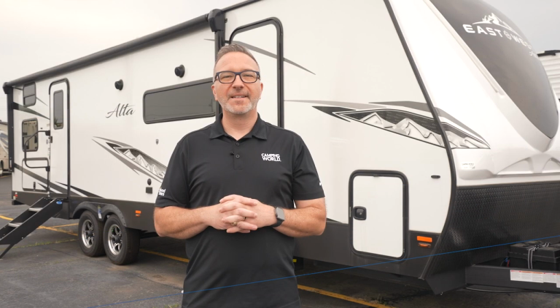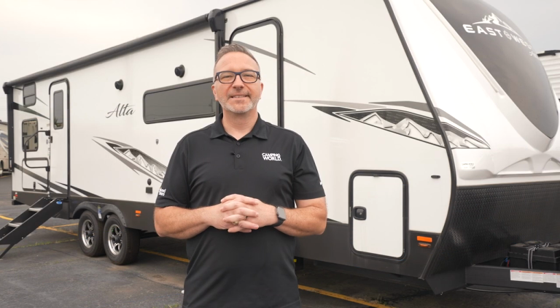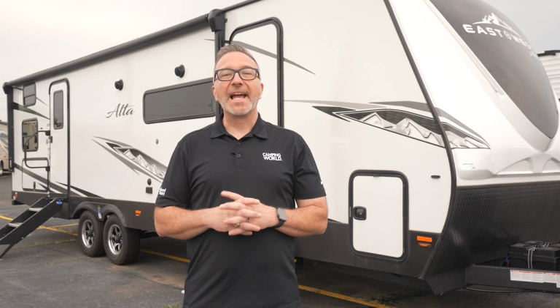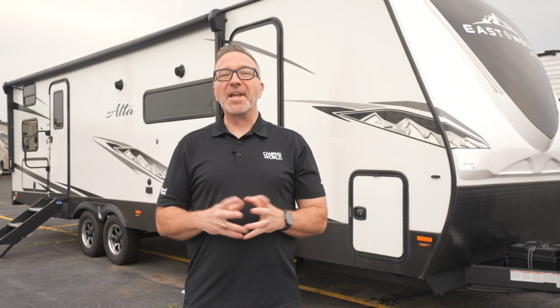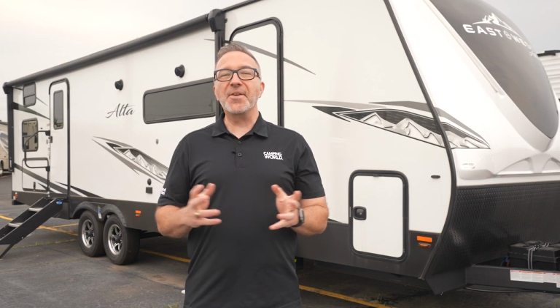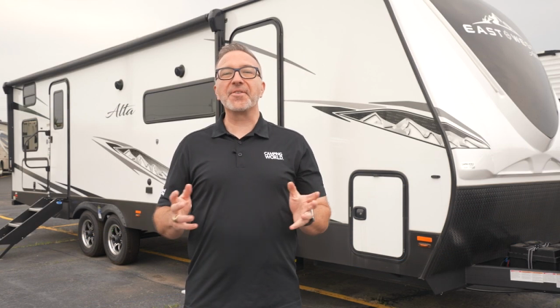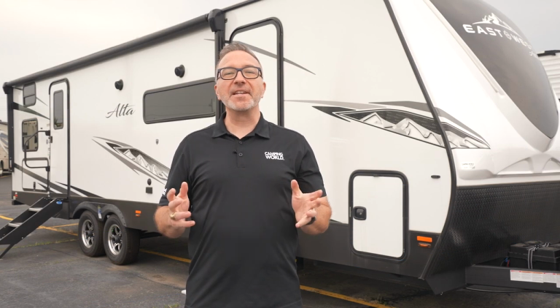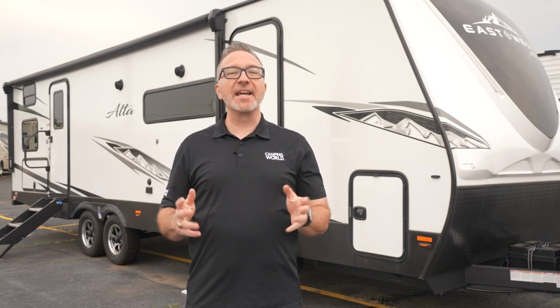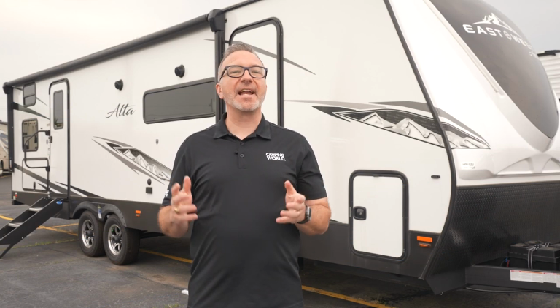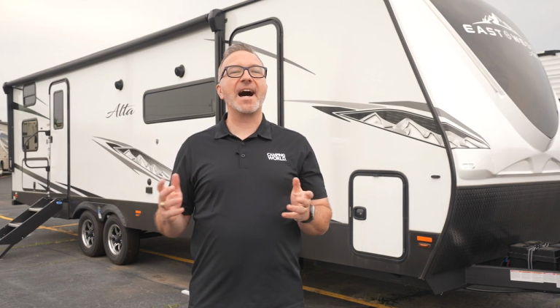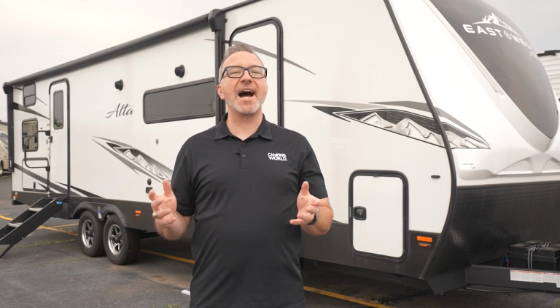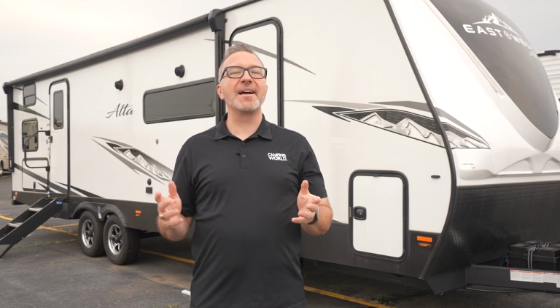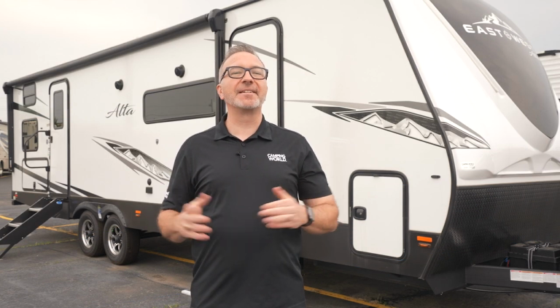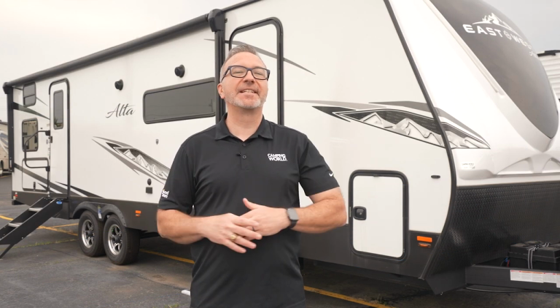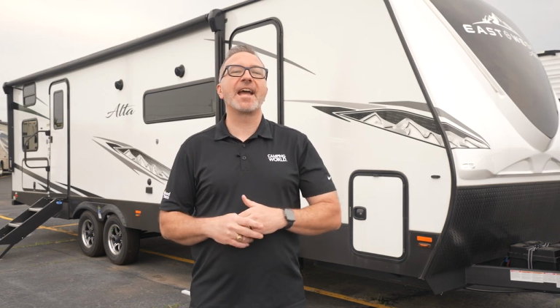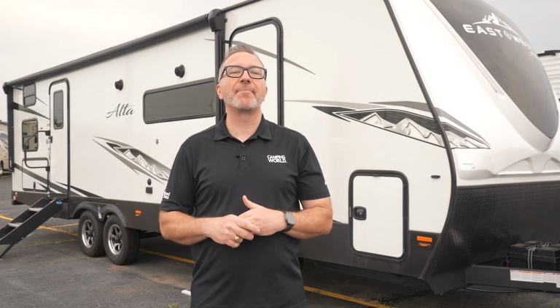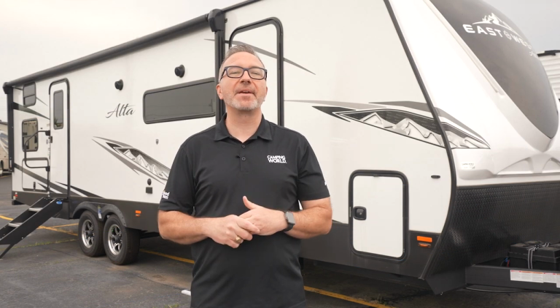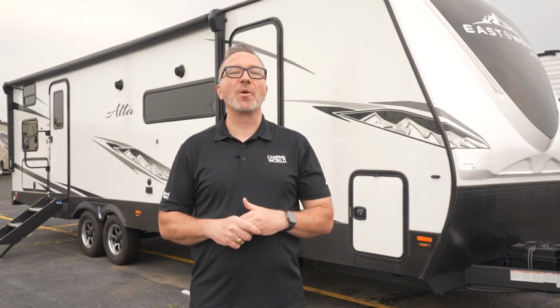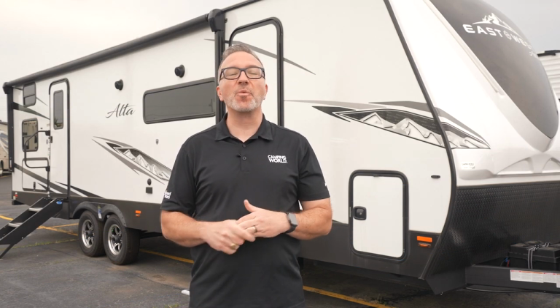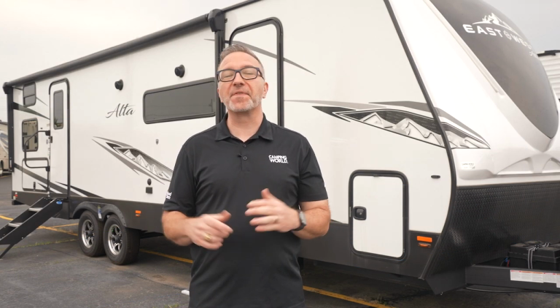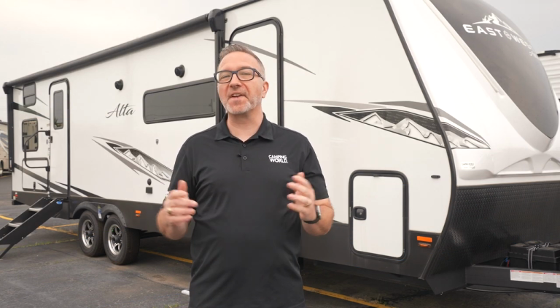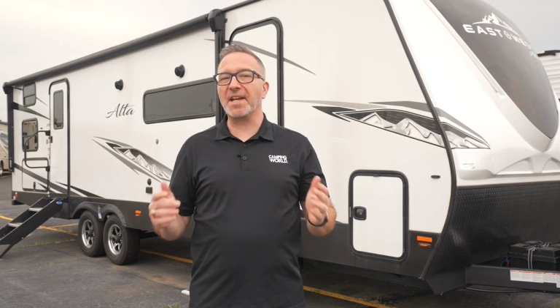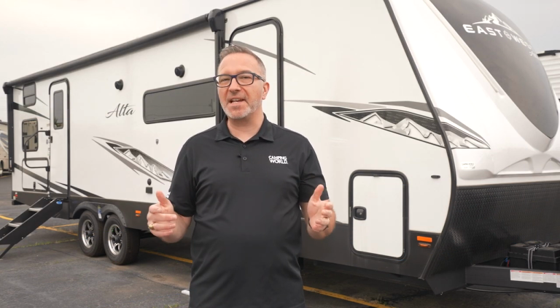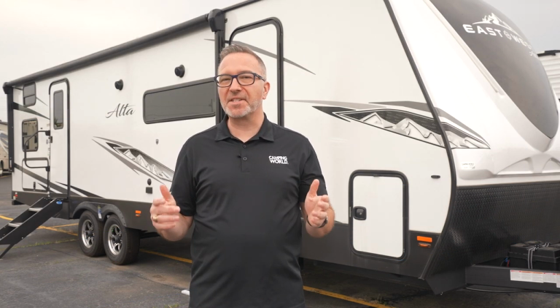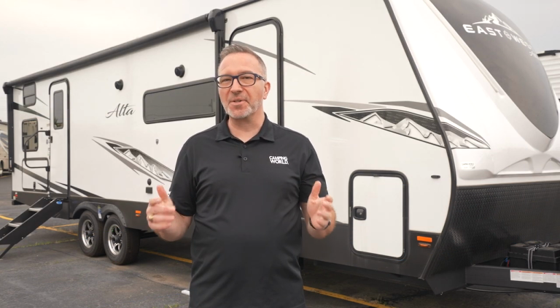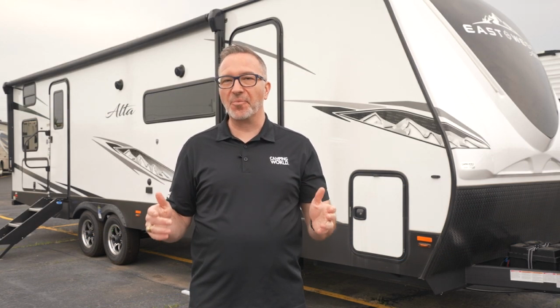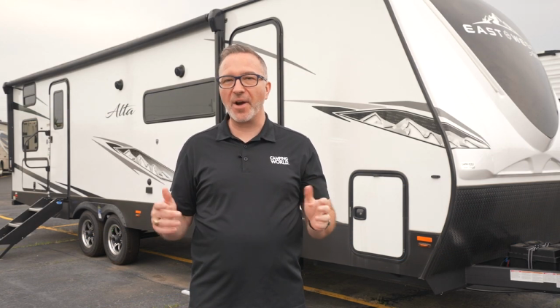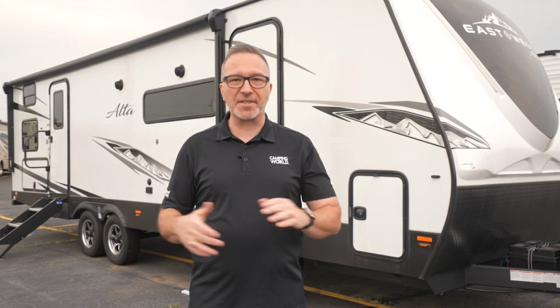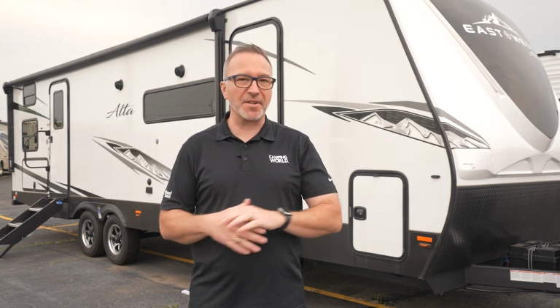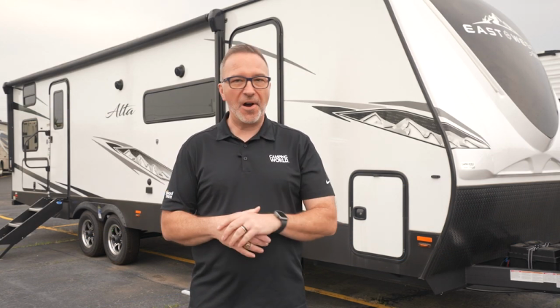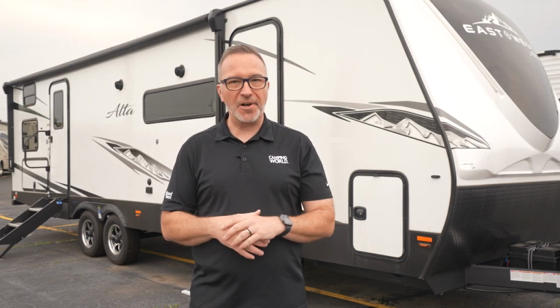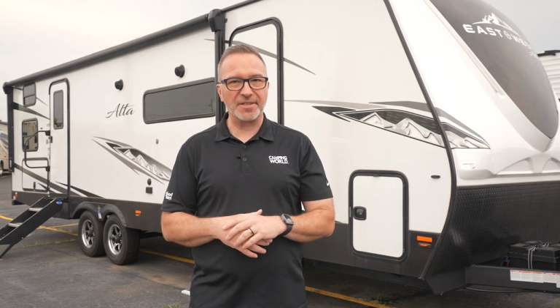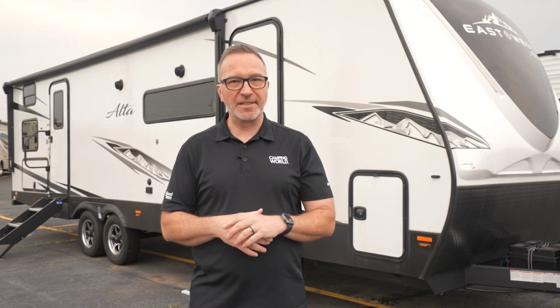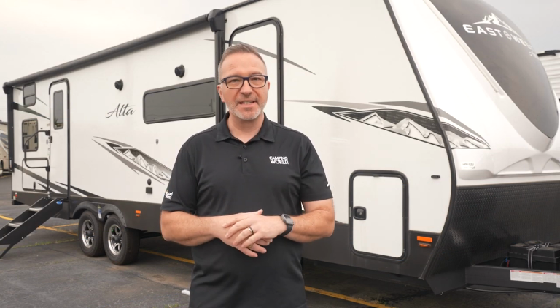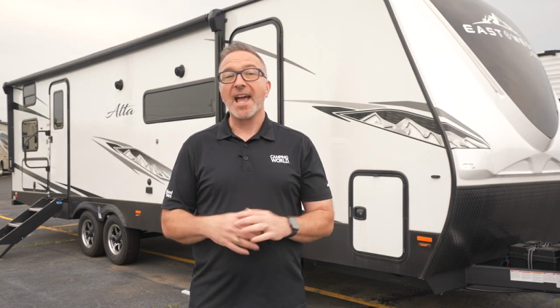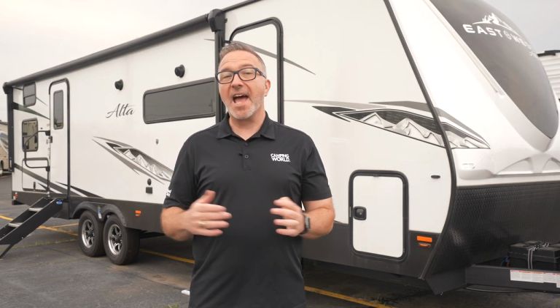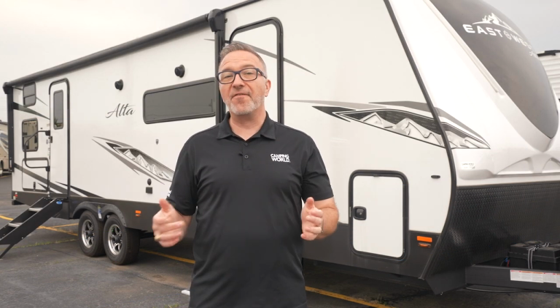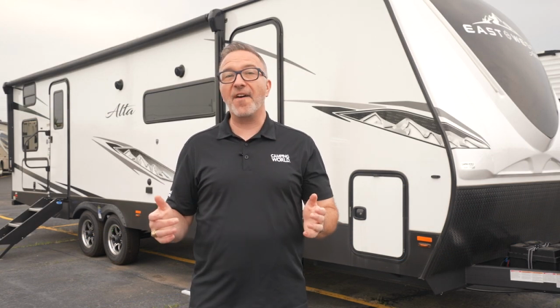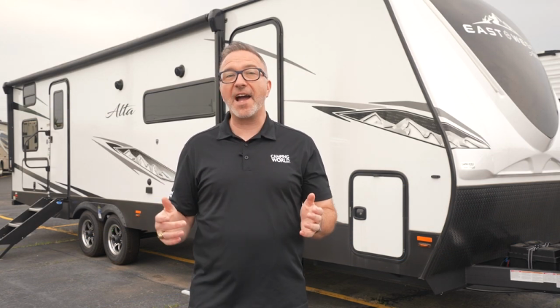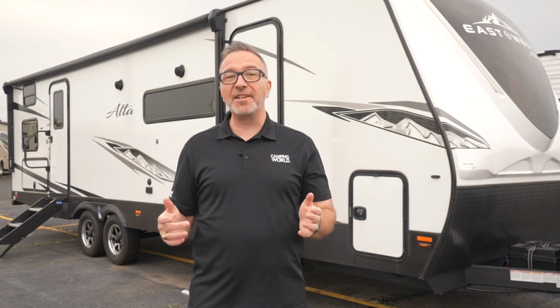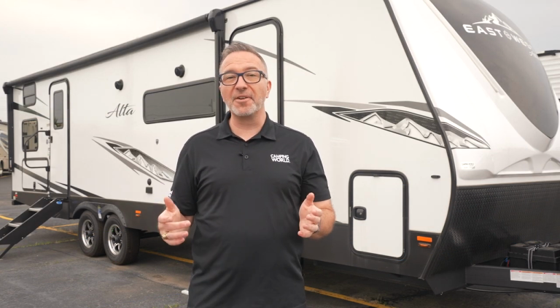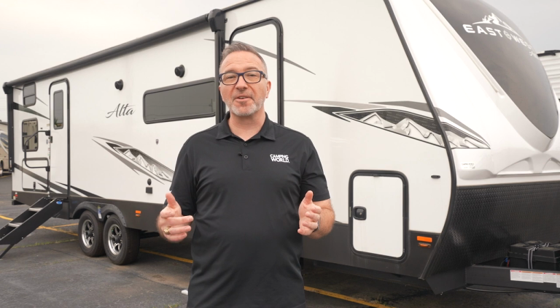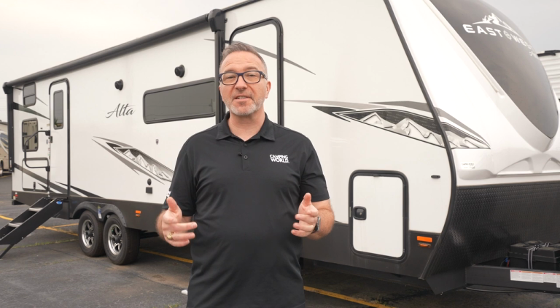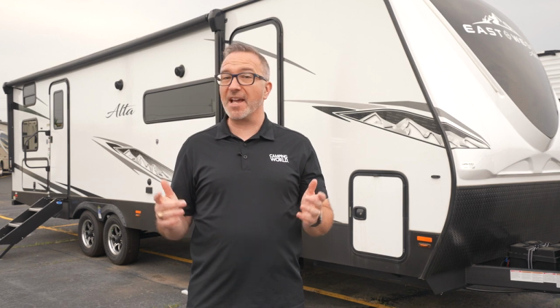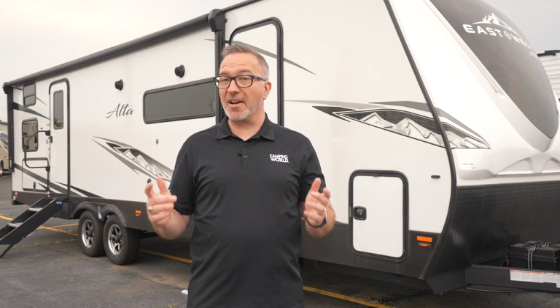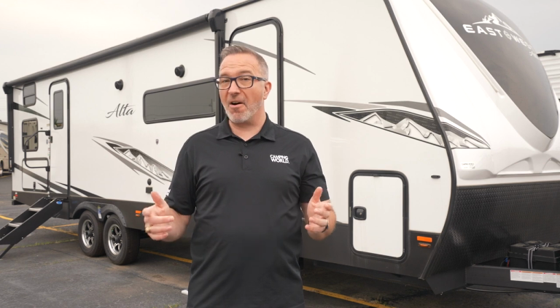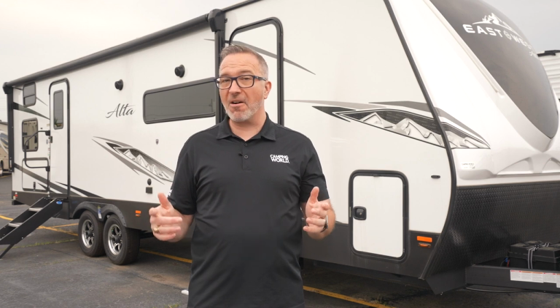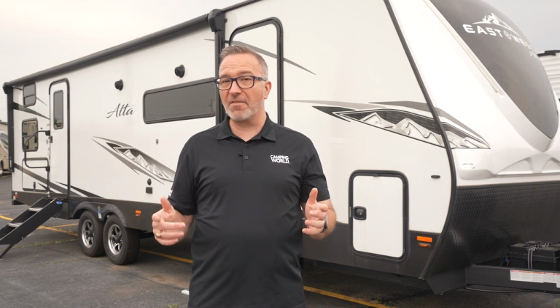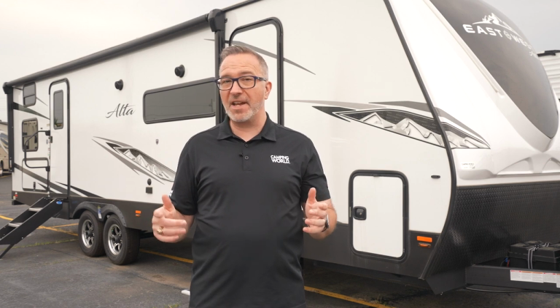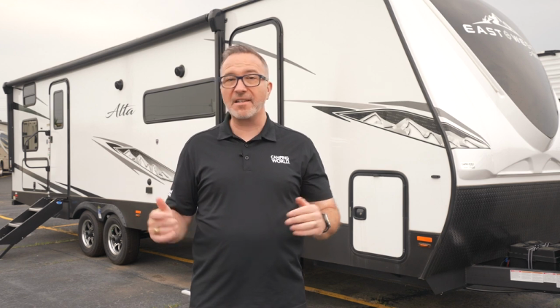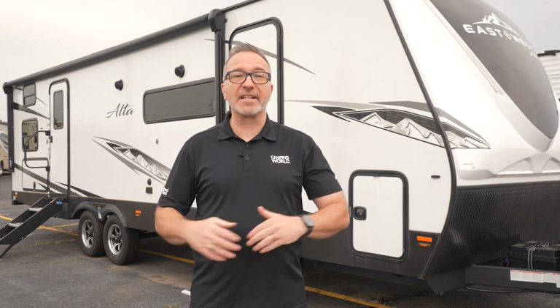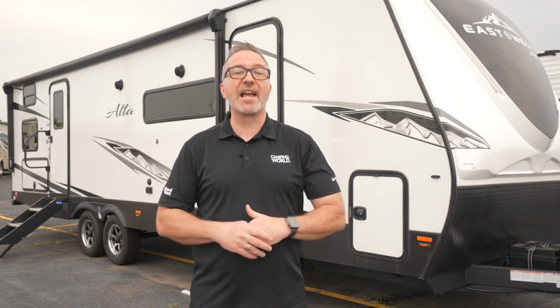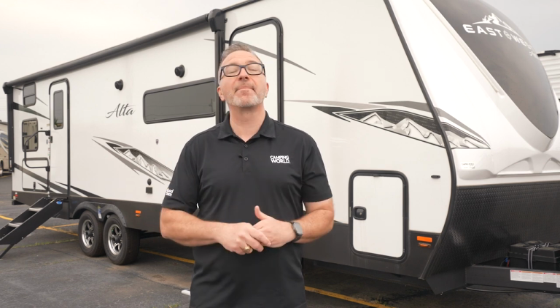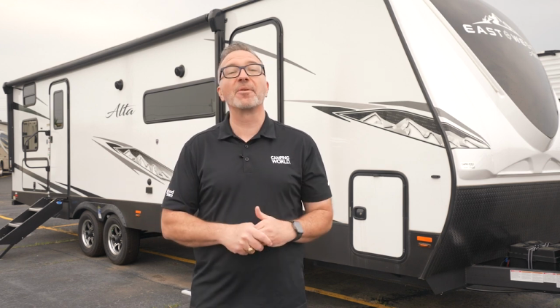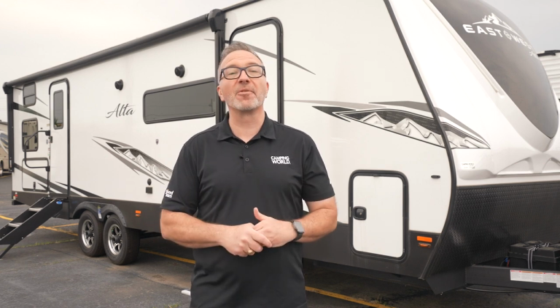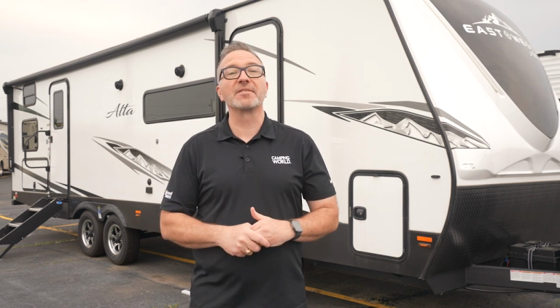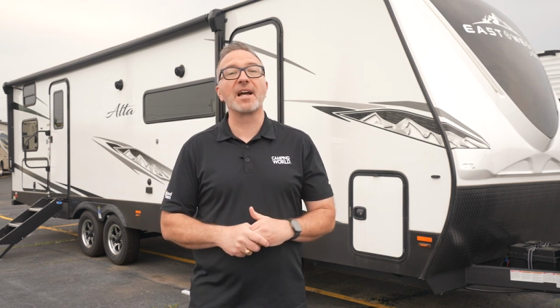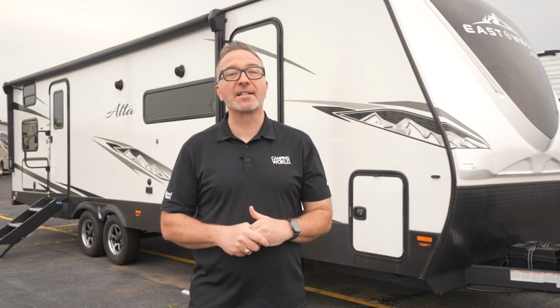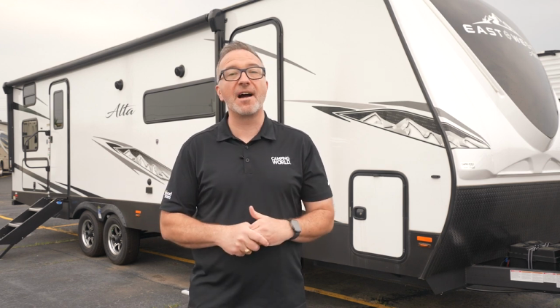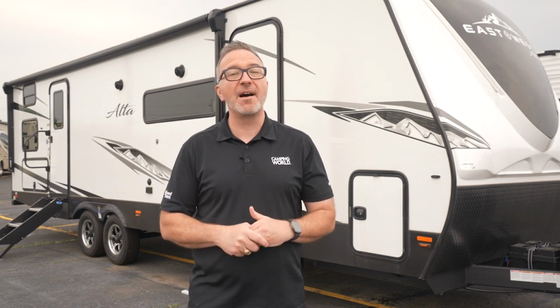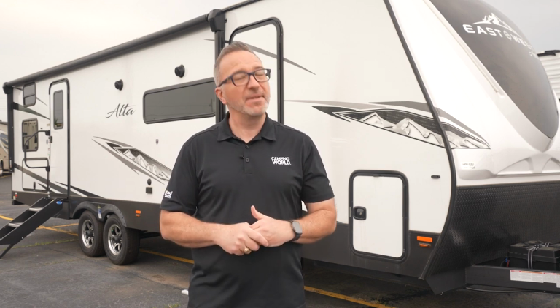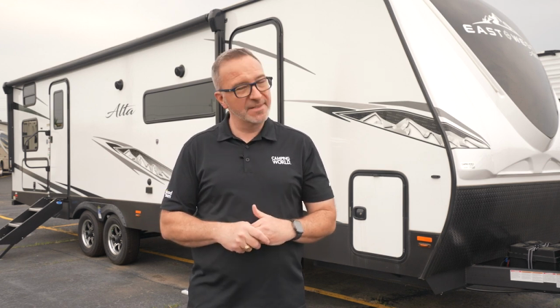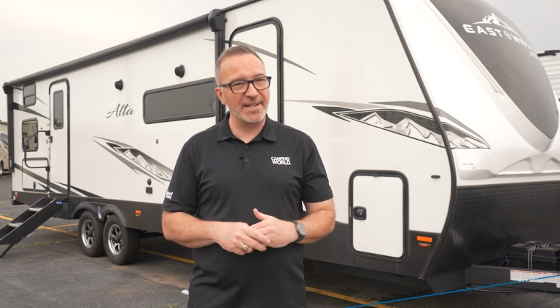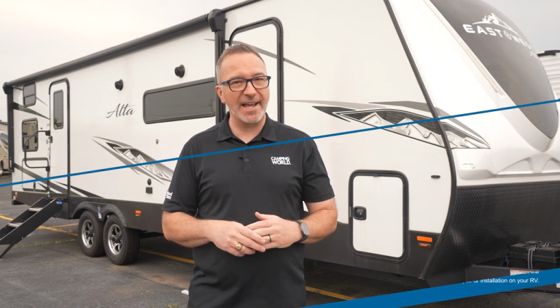Get high on camping with the East to West Alta and find yours at rv.campingworld.com today.